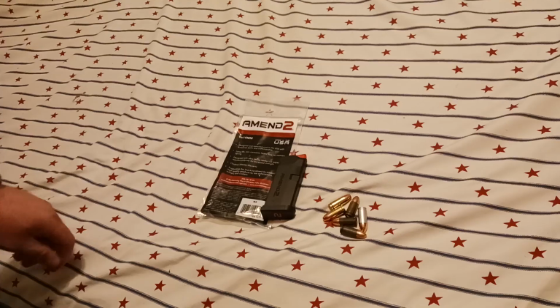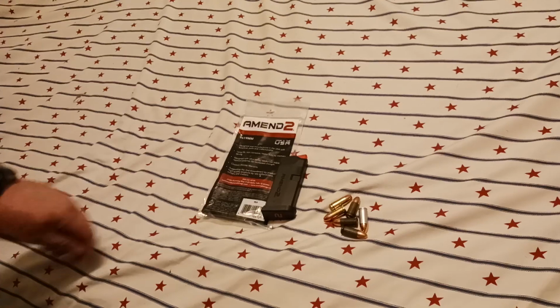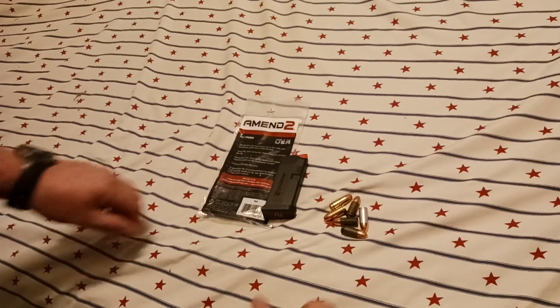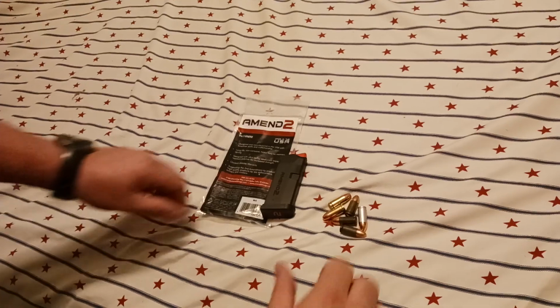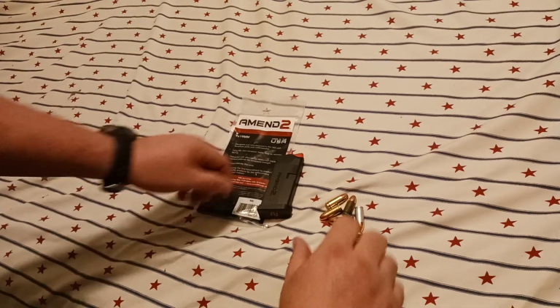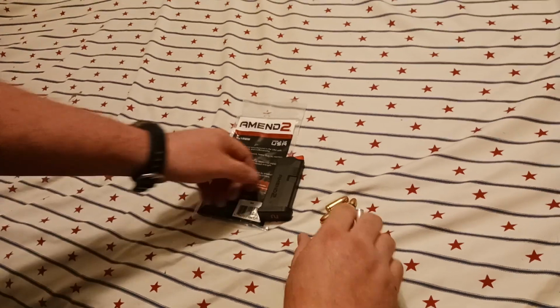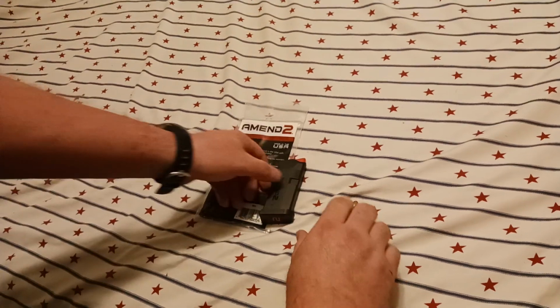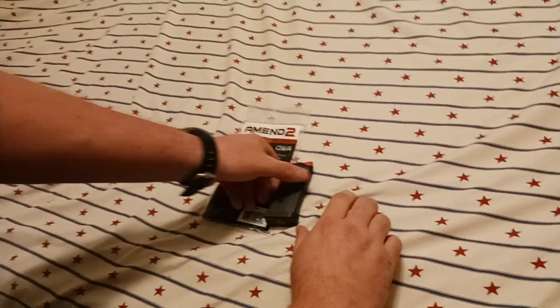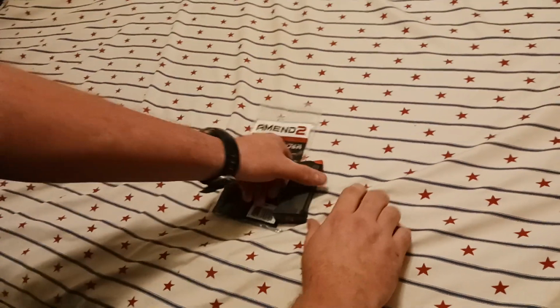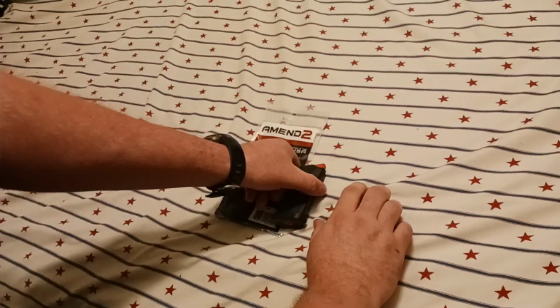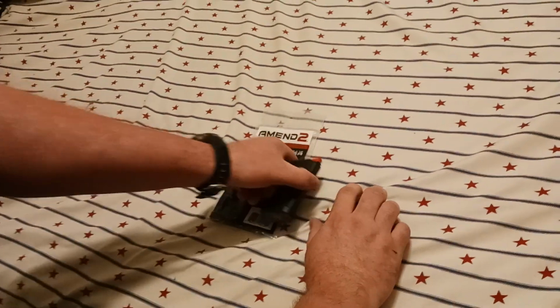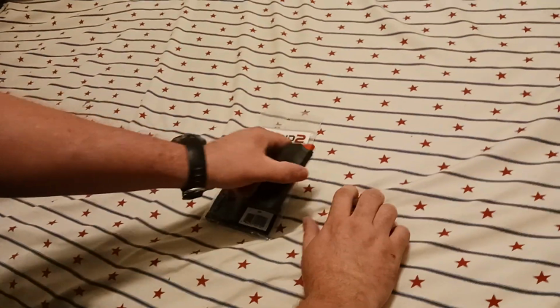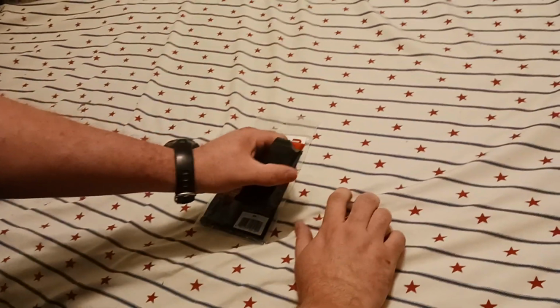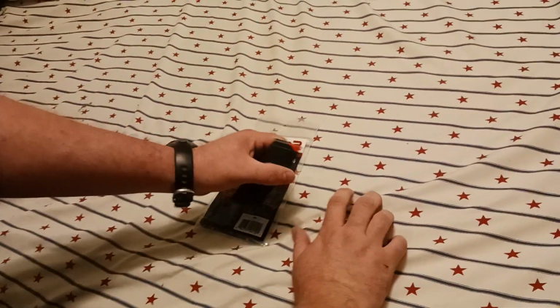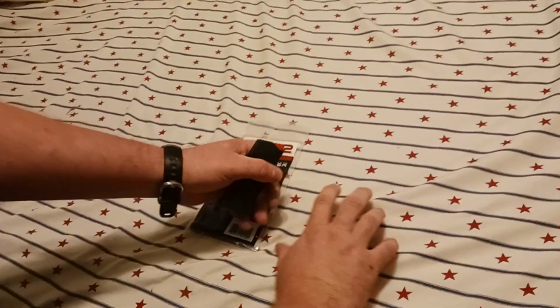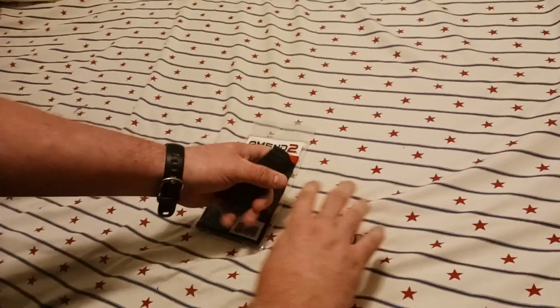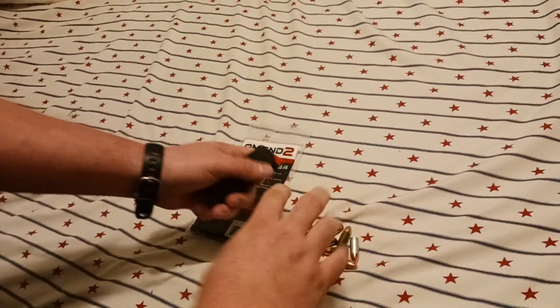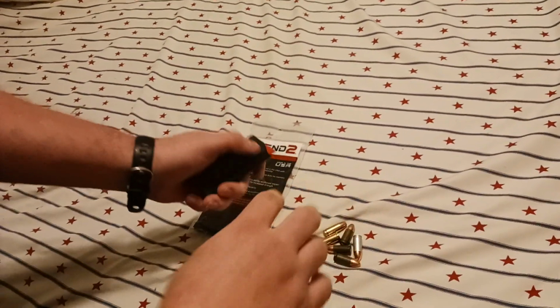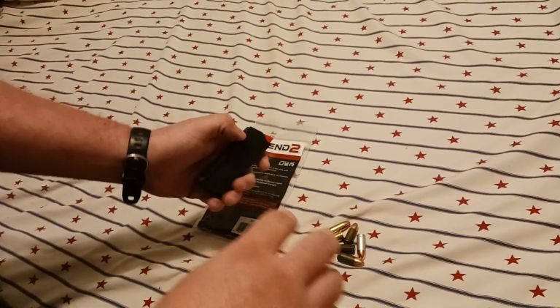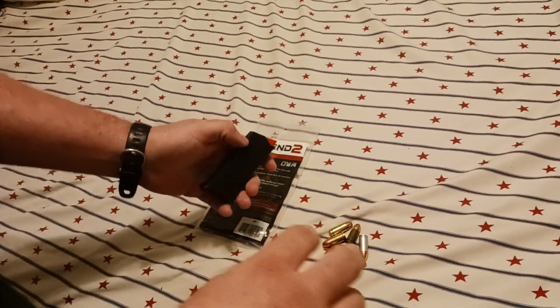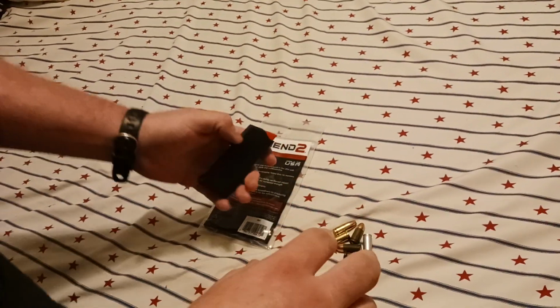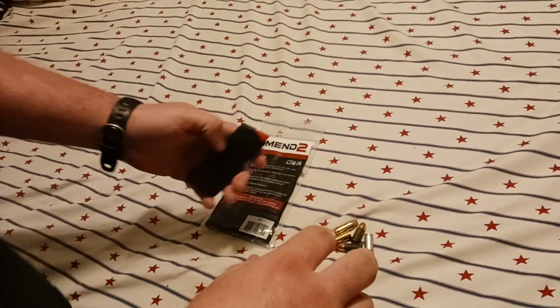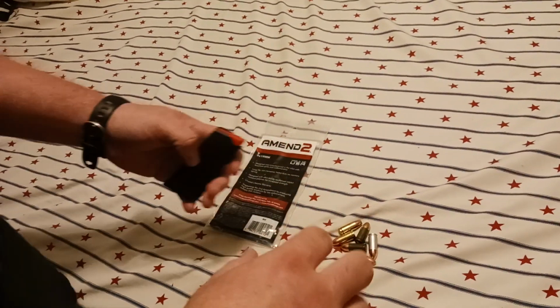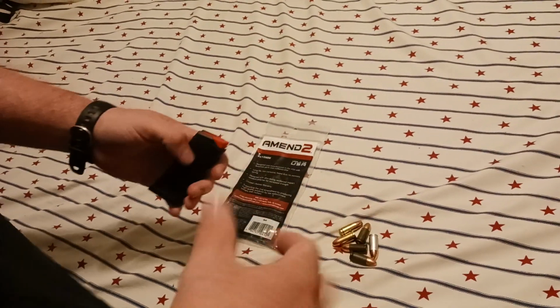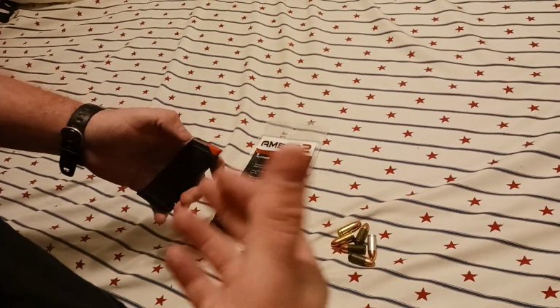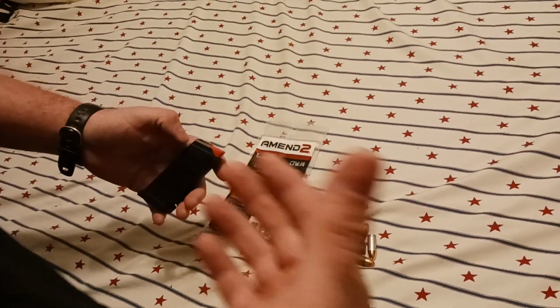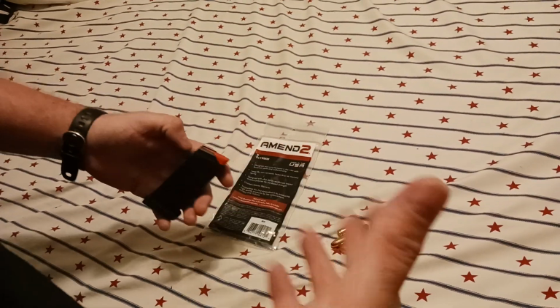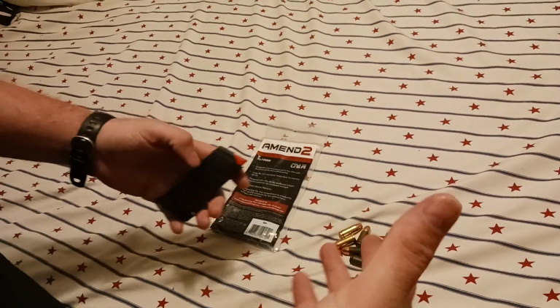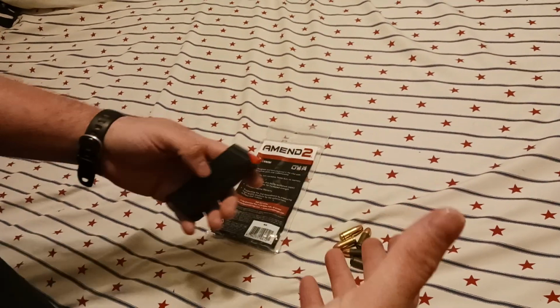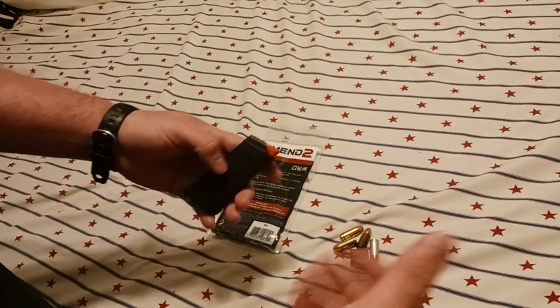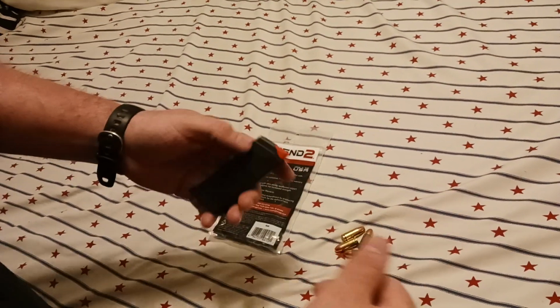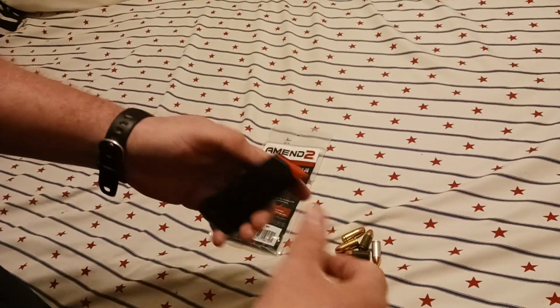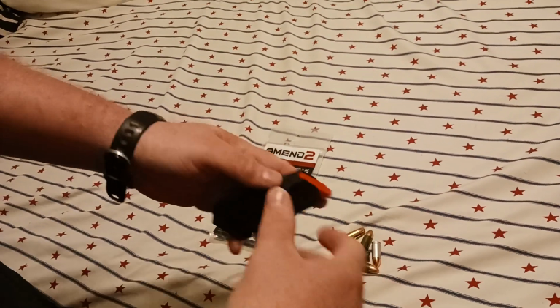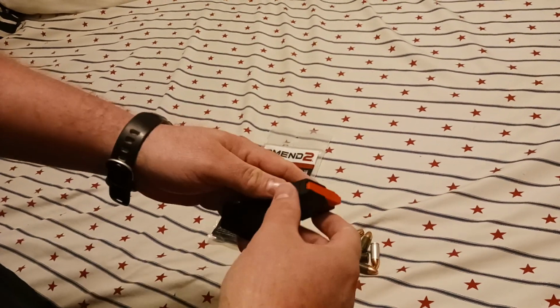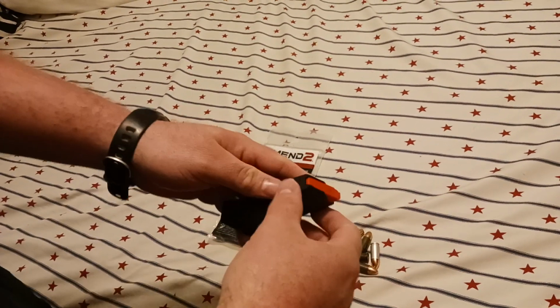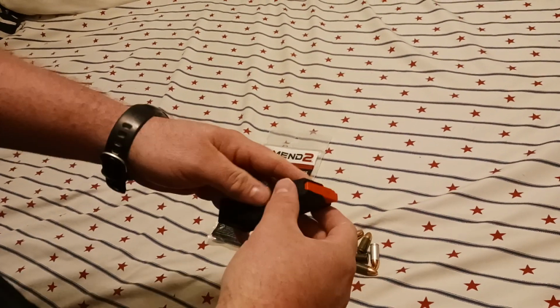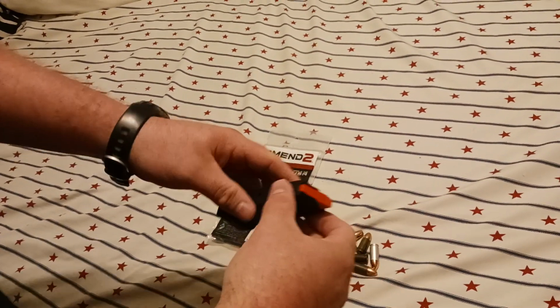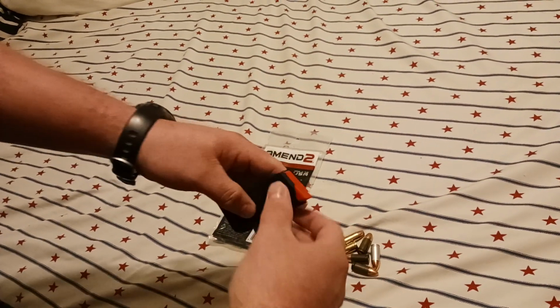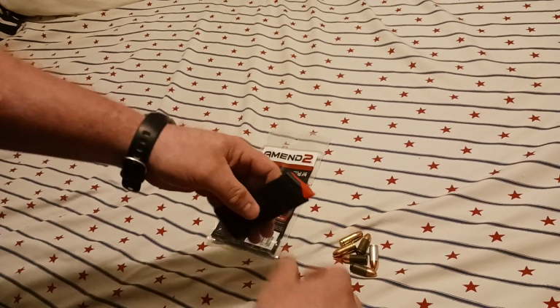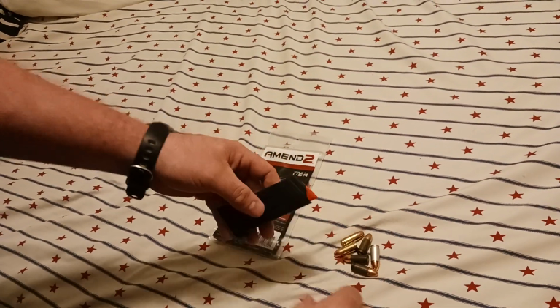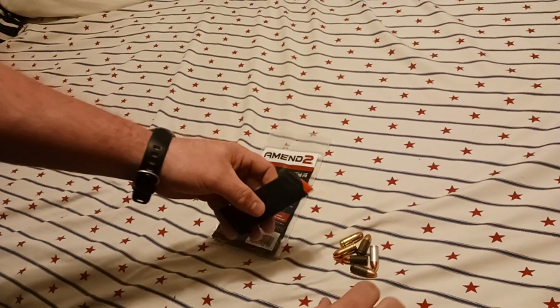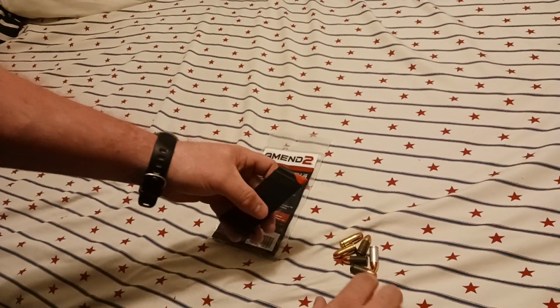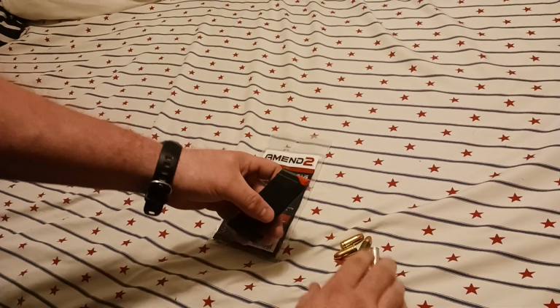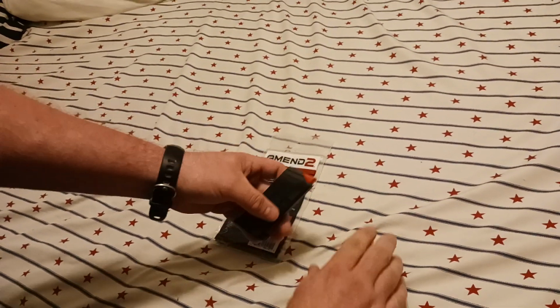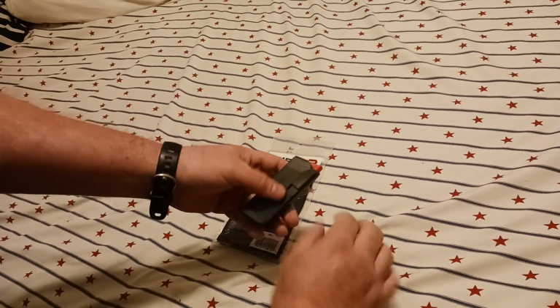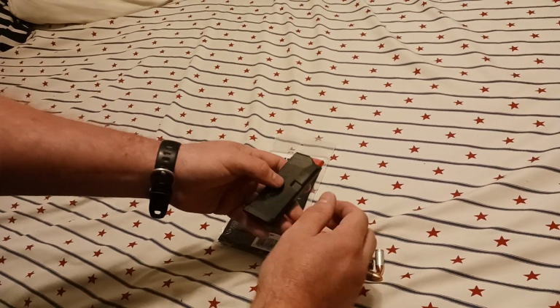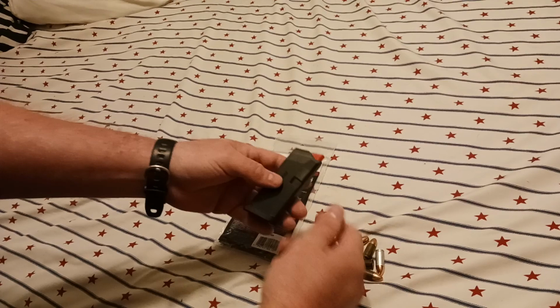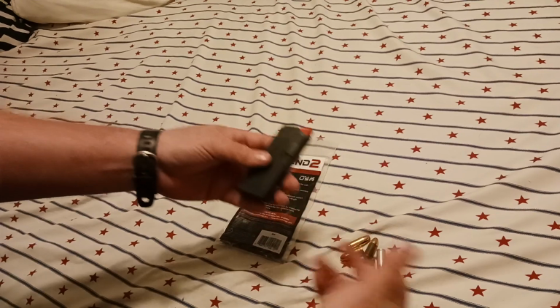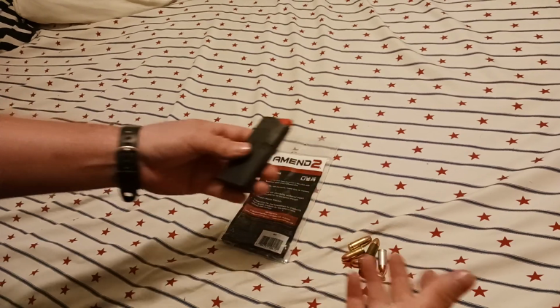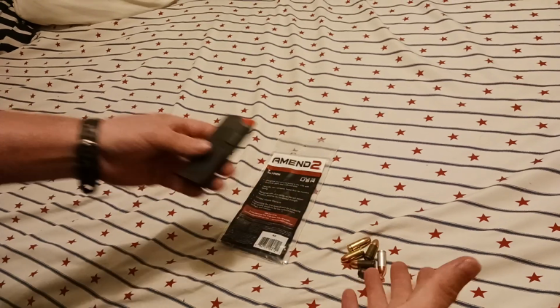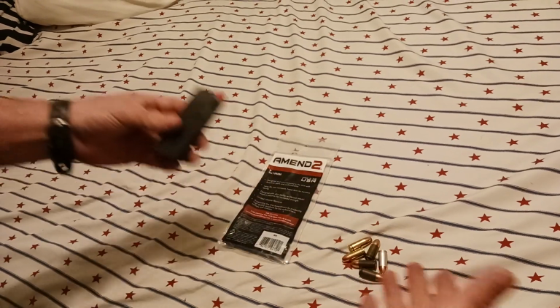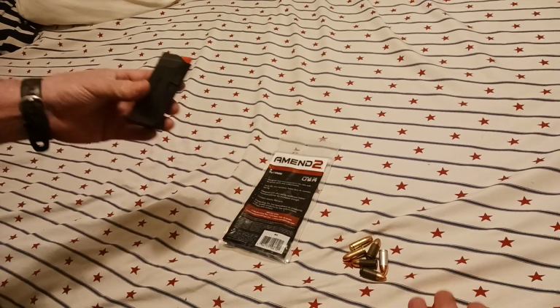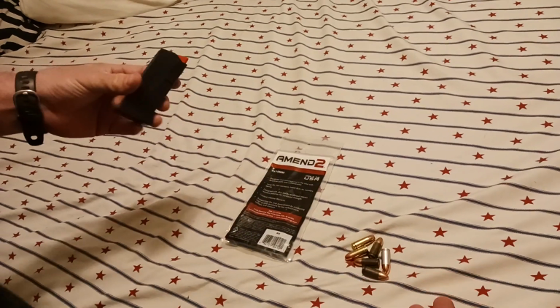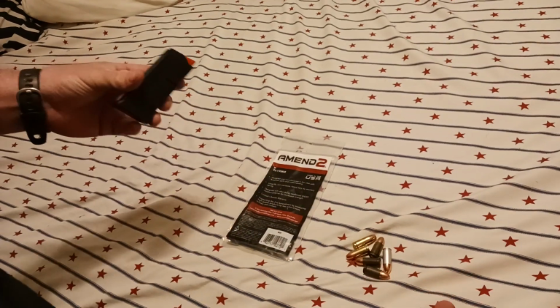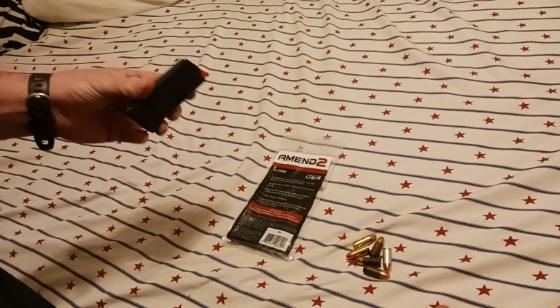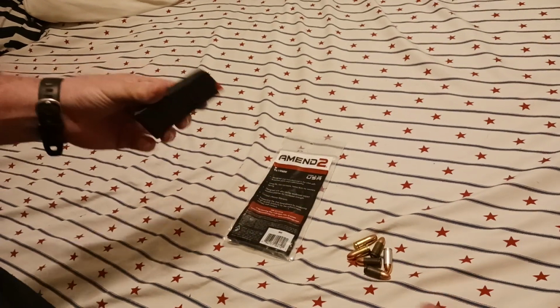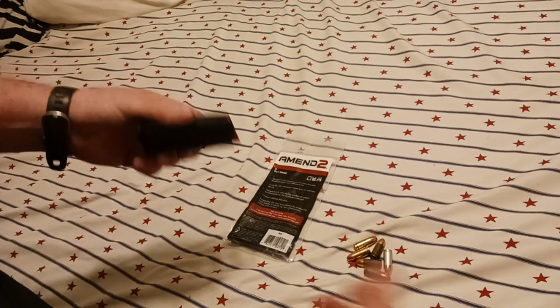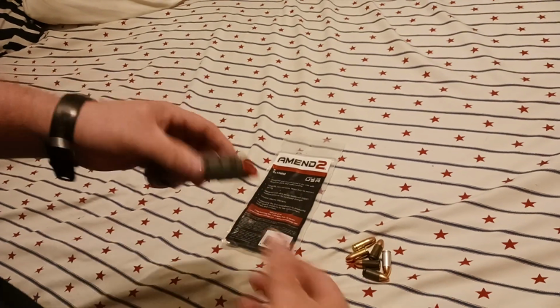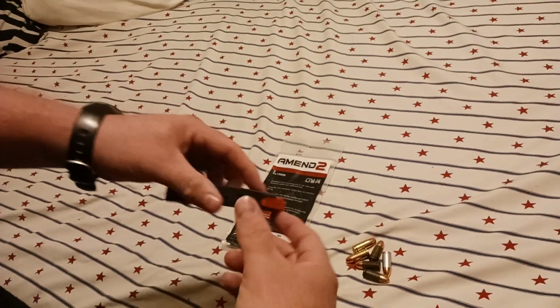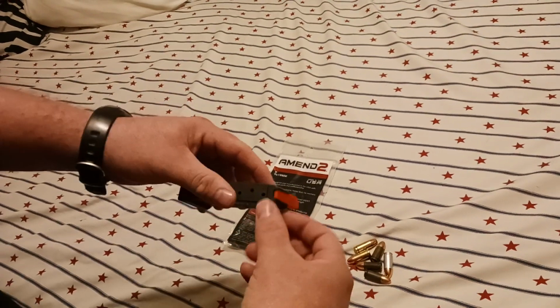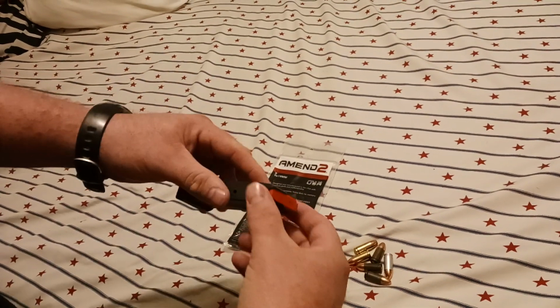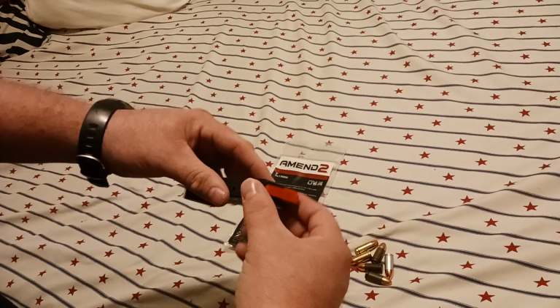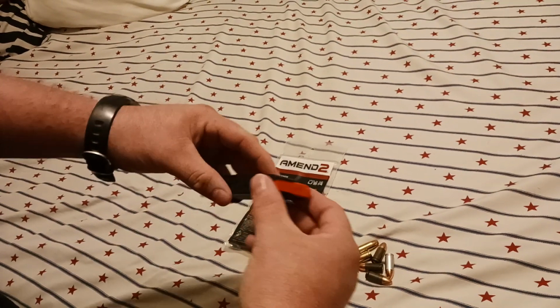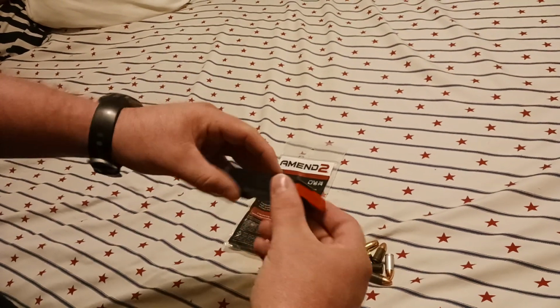Hey, how's it going guys? Parasite Generation back with you today — my wife's filming. I just wanted to make y'all aware of this problem.